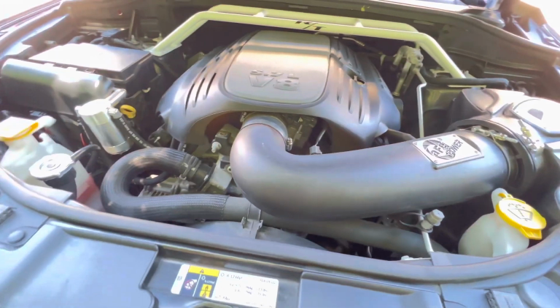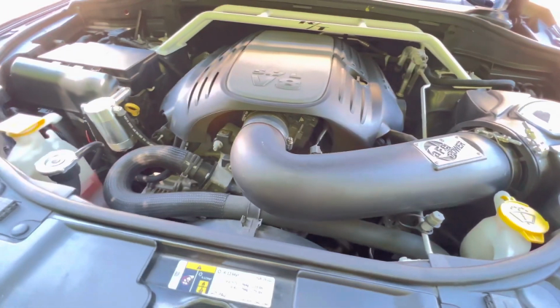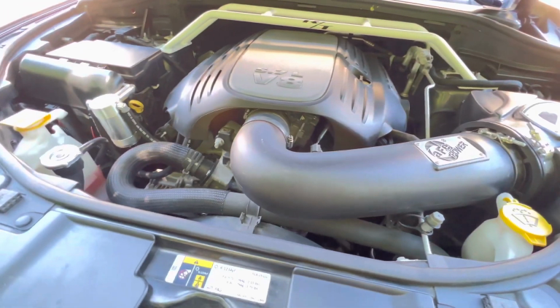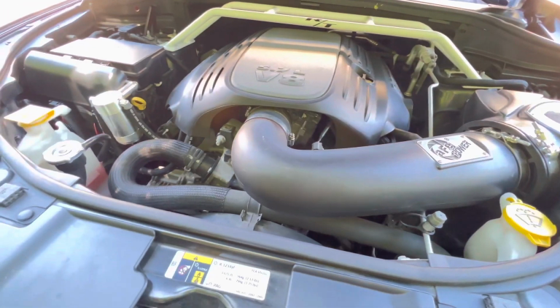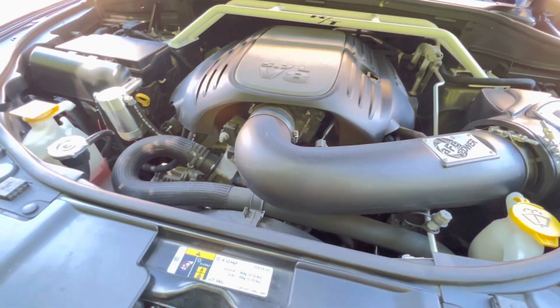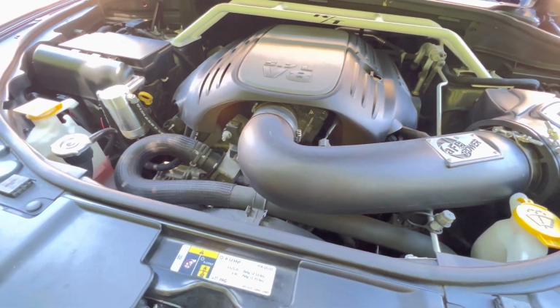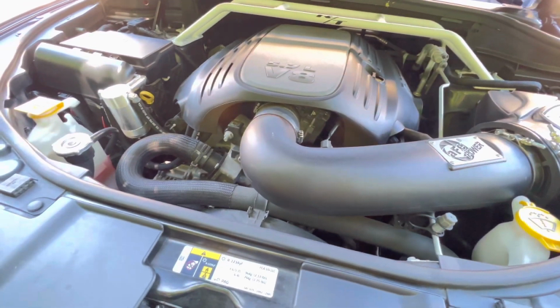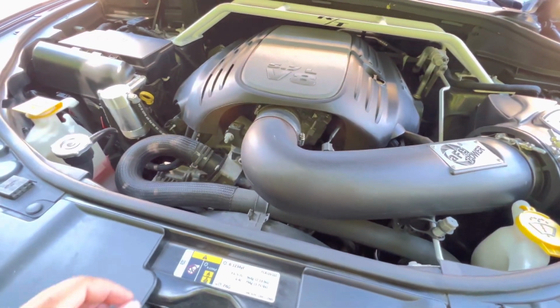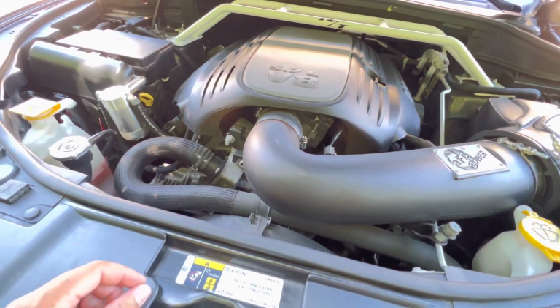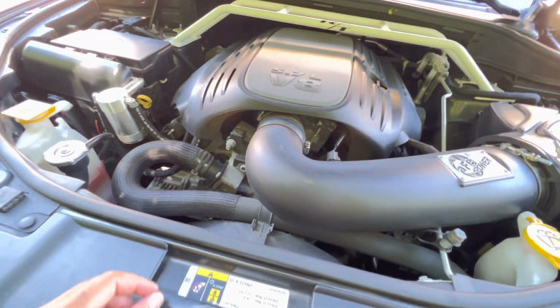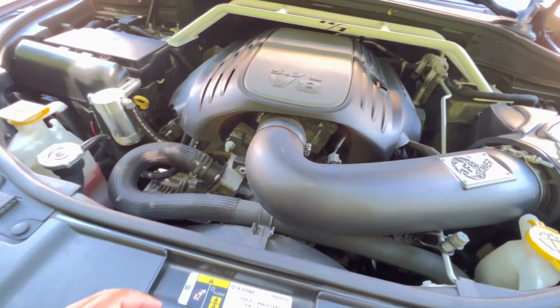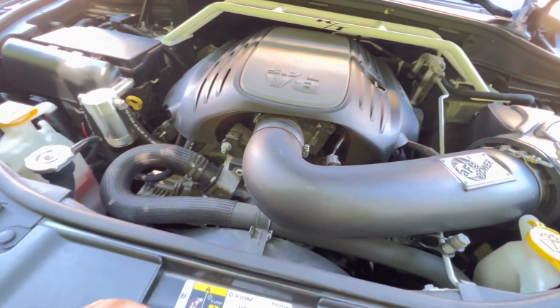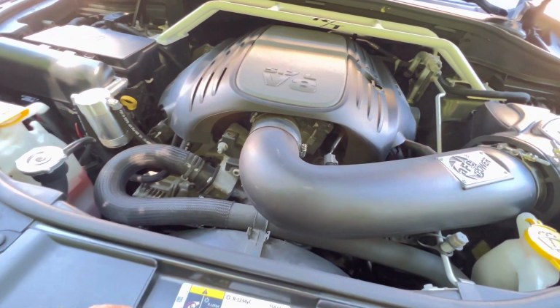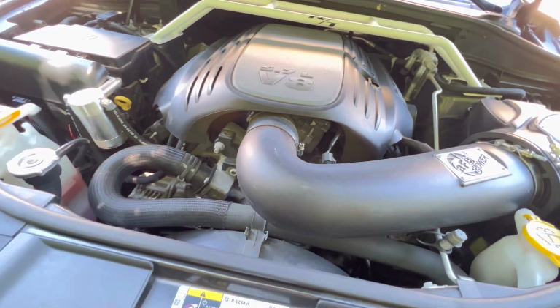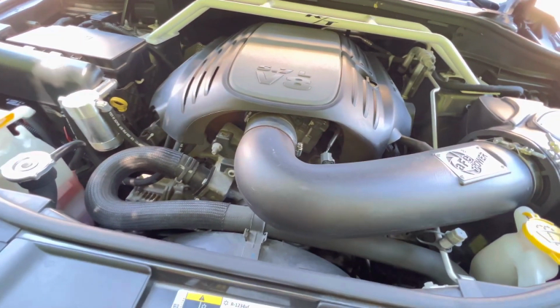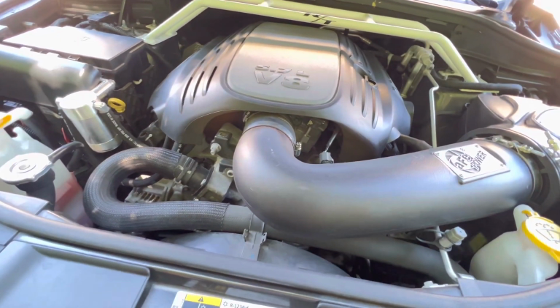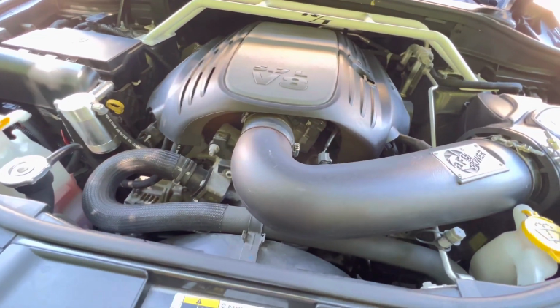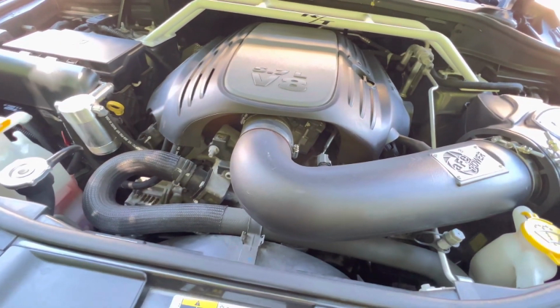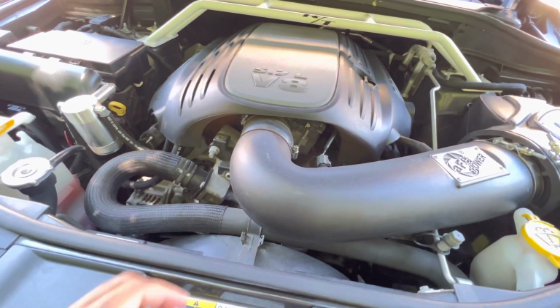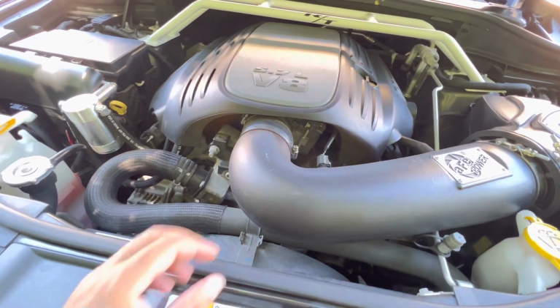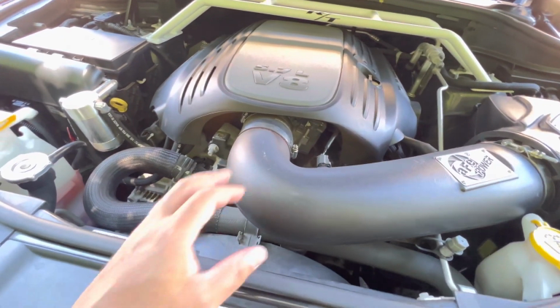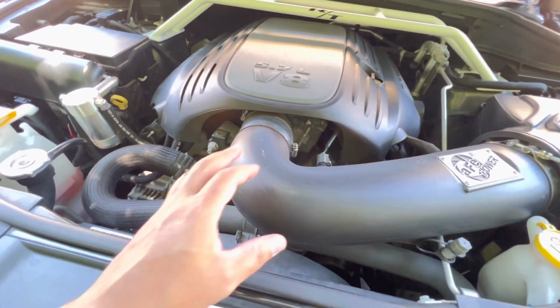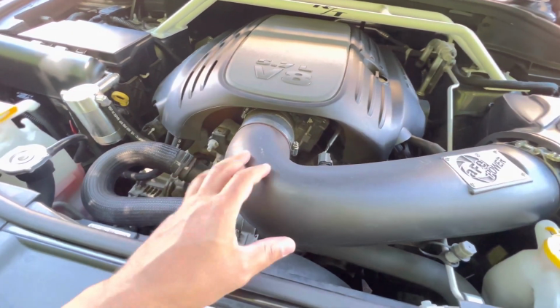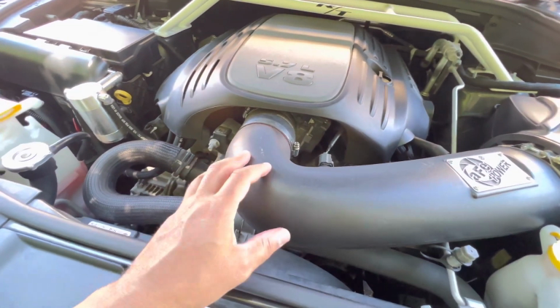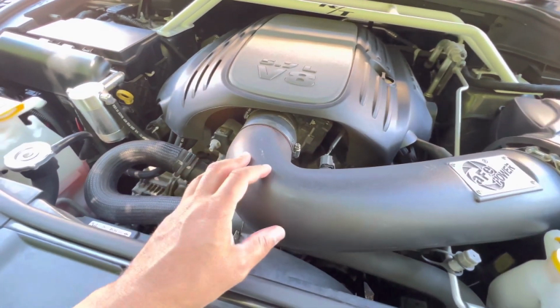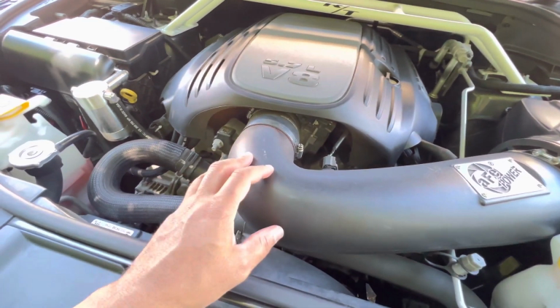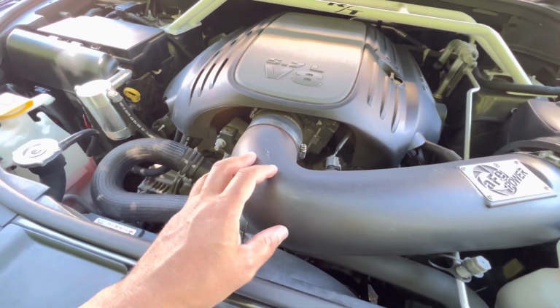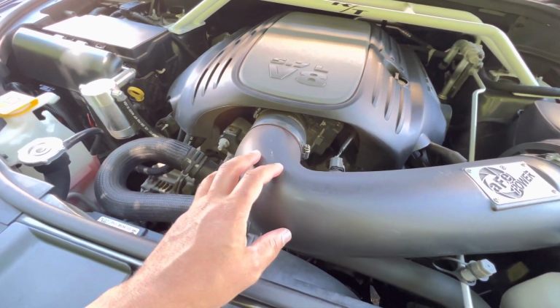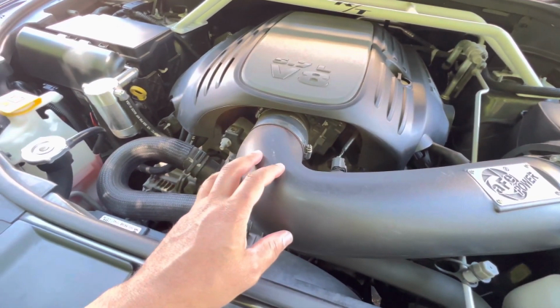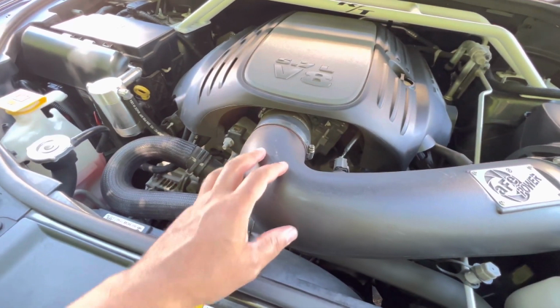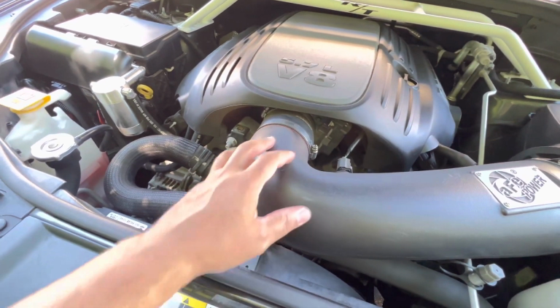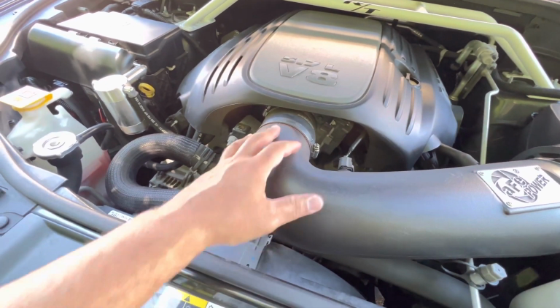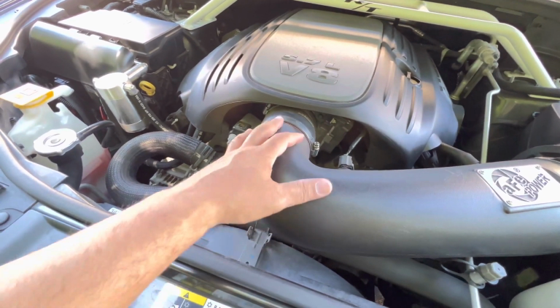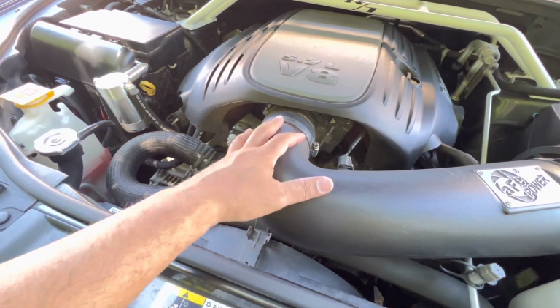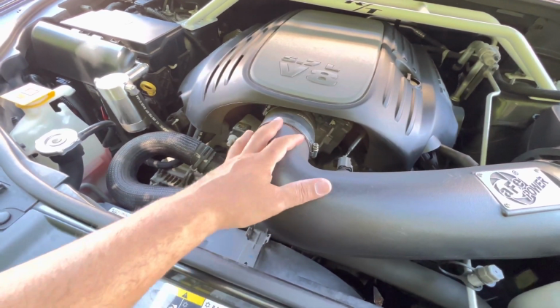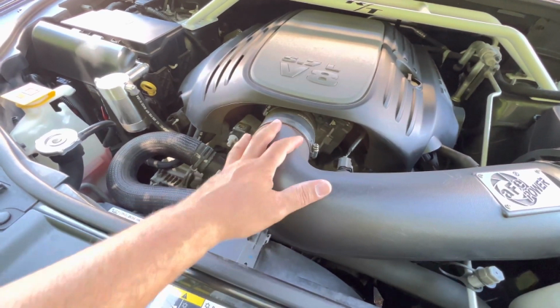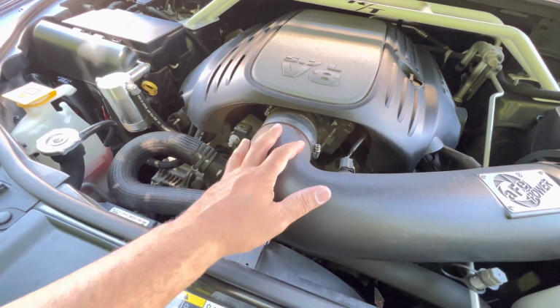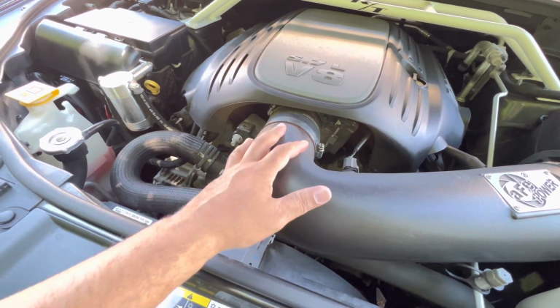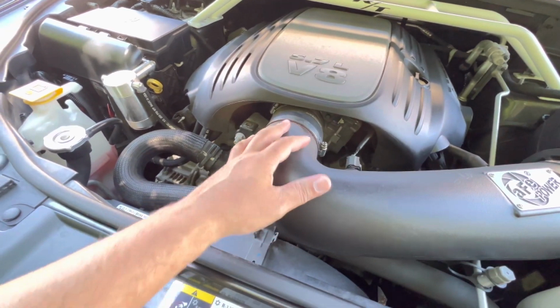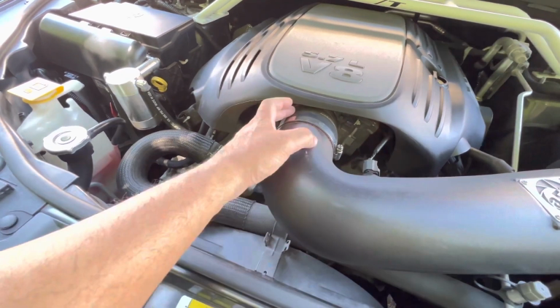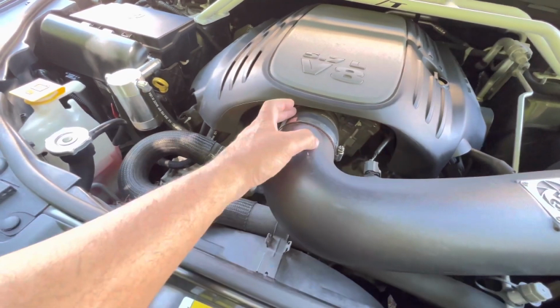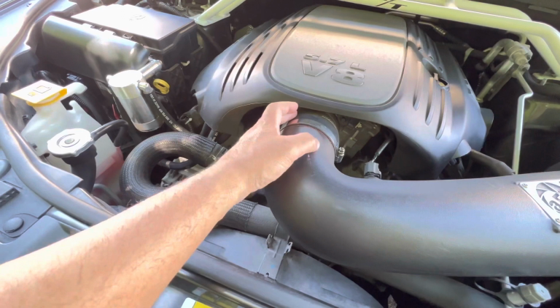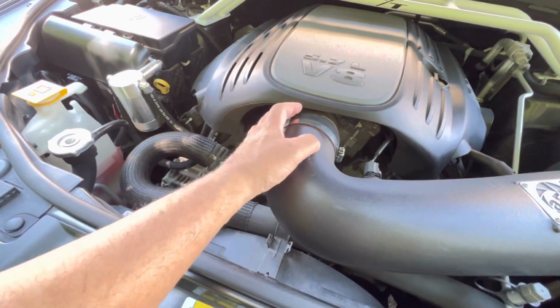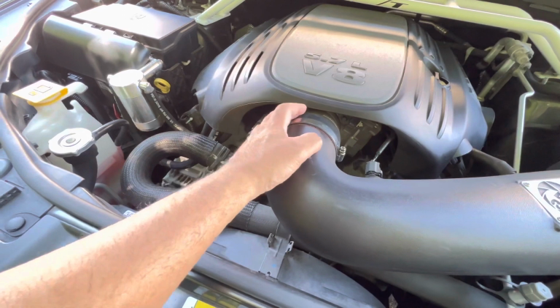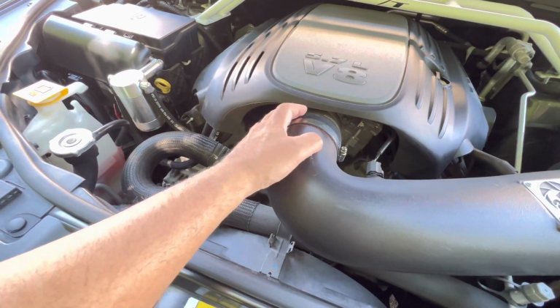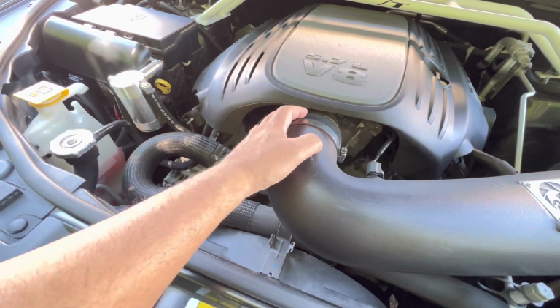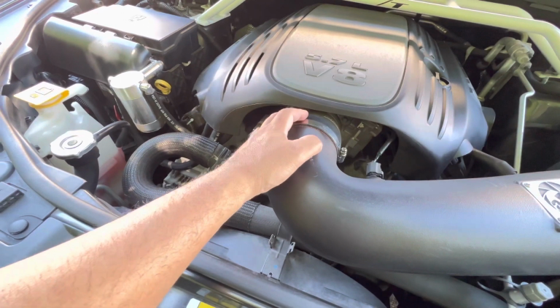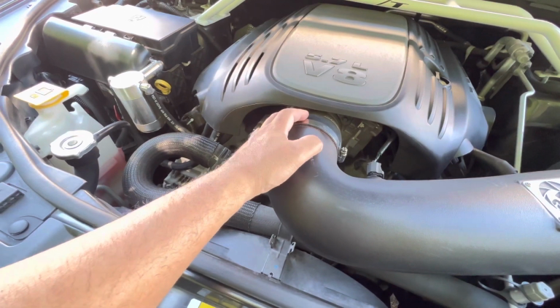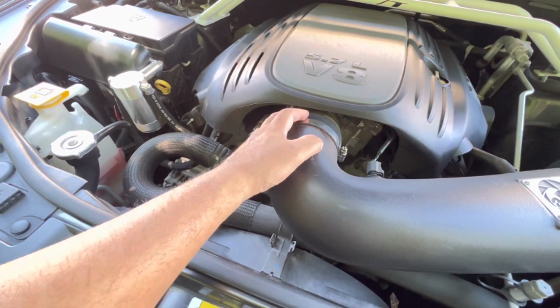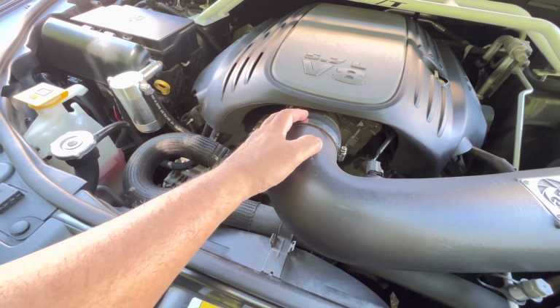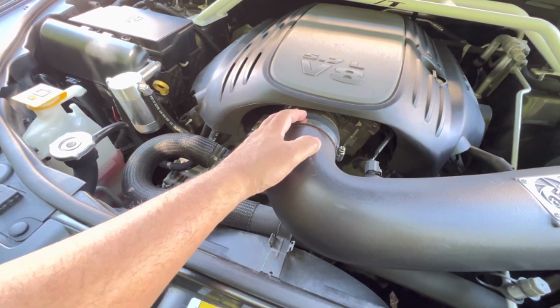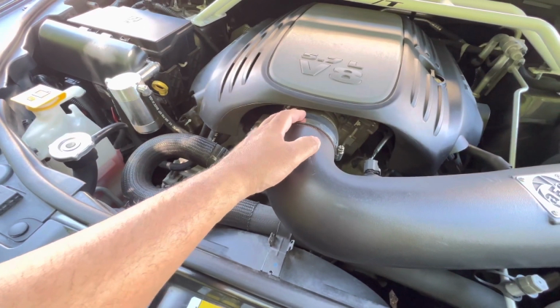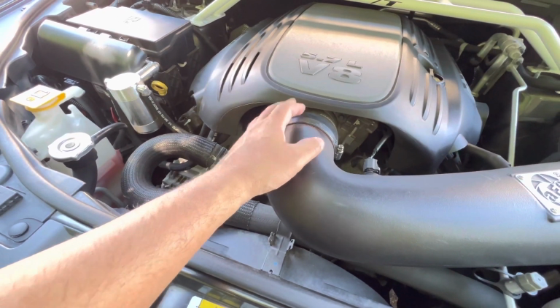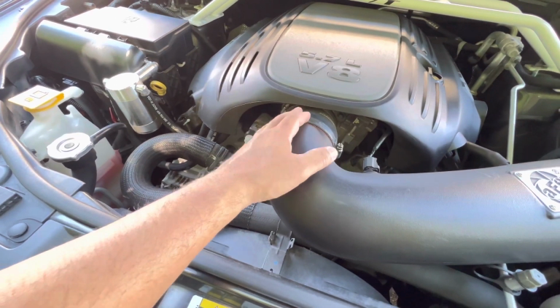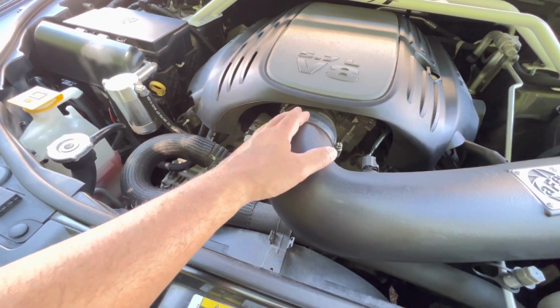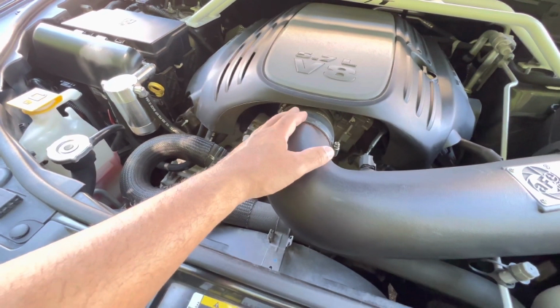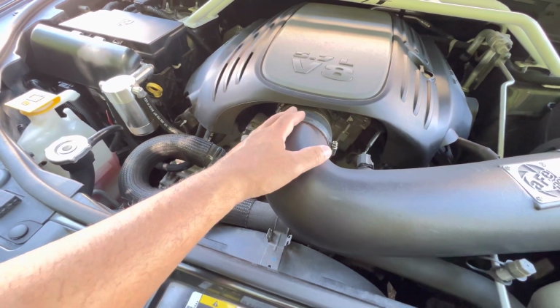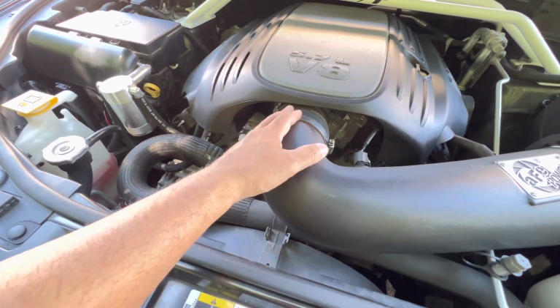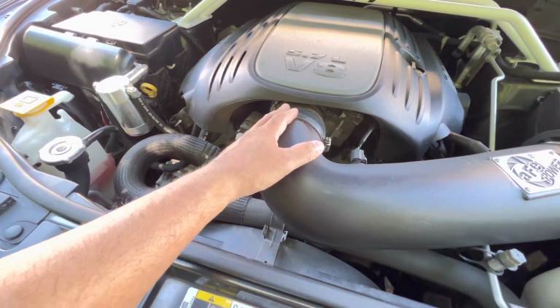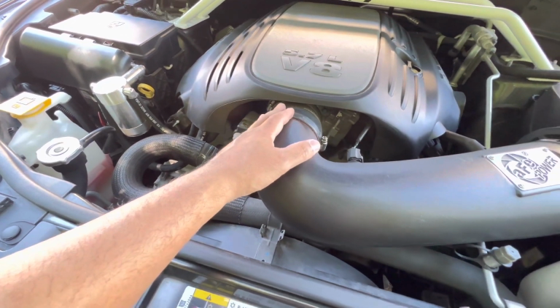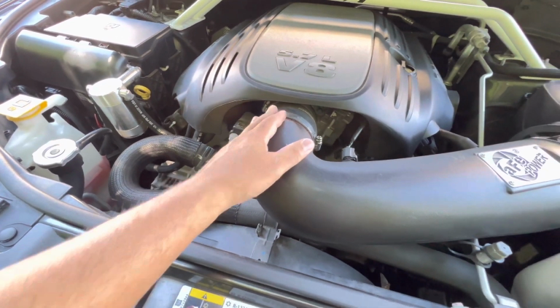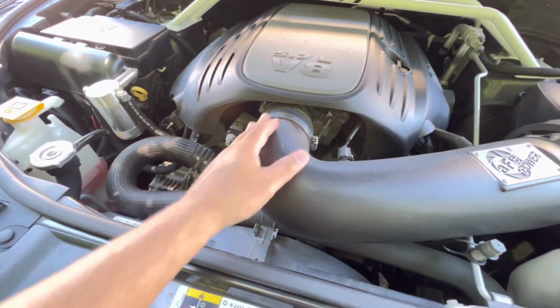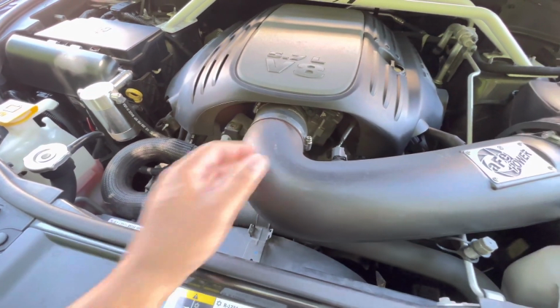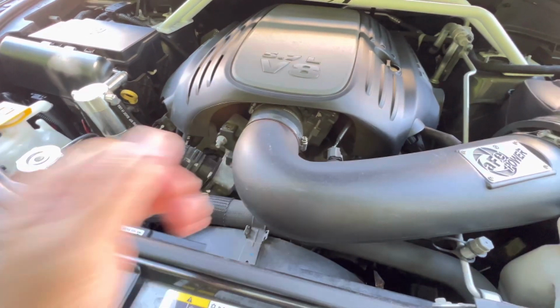What's up guys? I just wanted to do a quick review after we installed our offset coupler here for our air intake system.